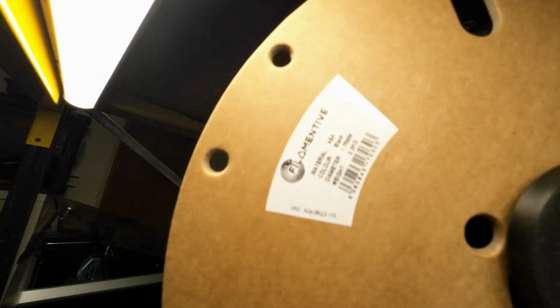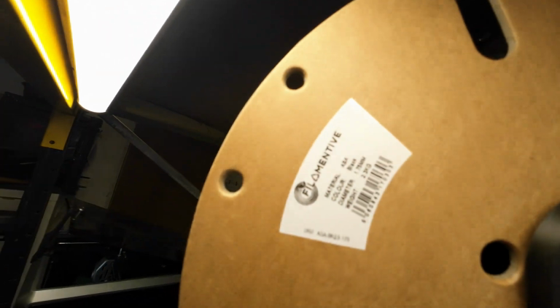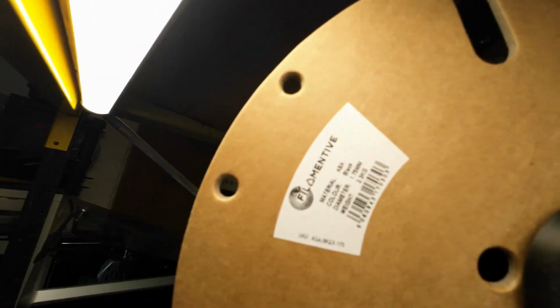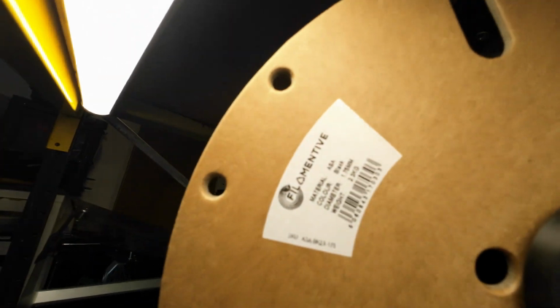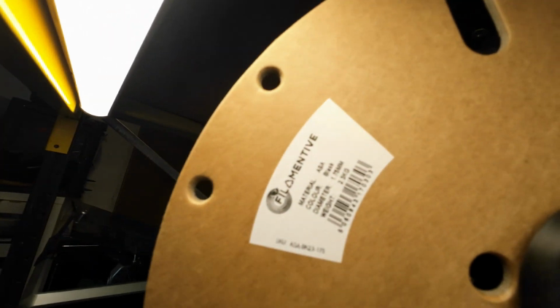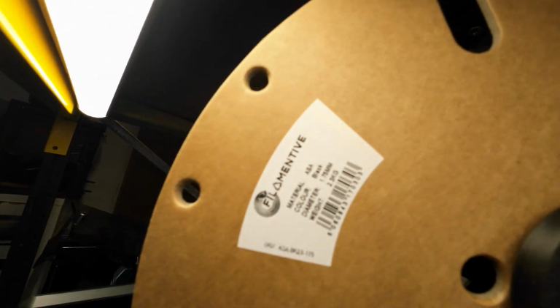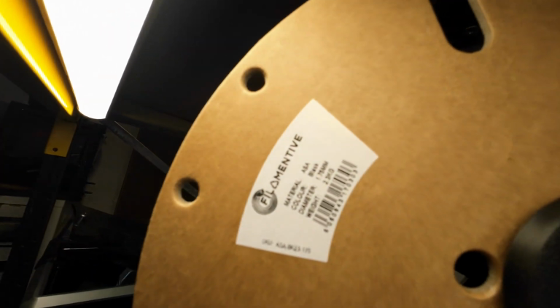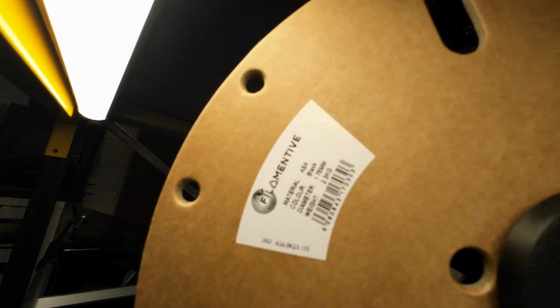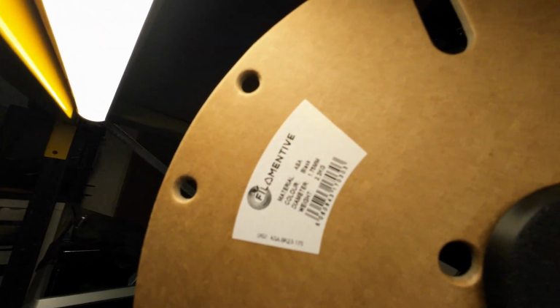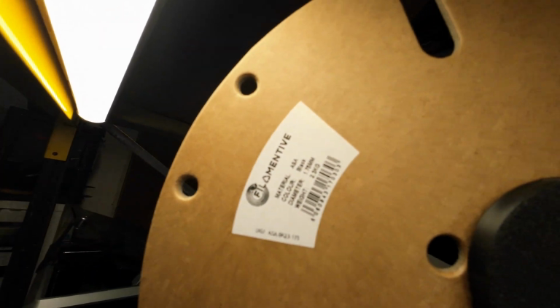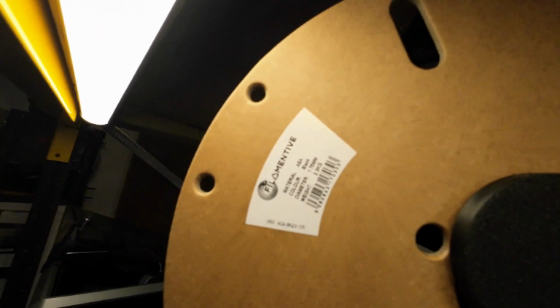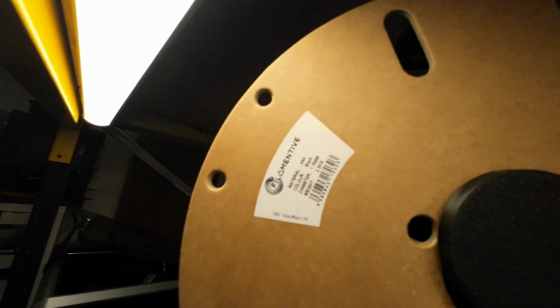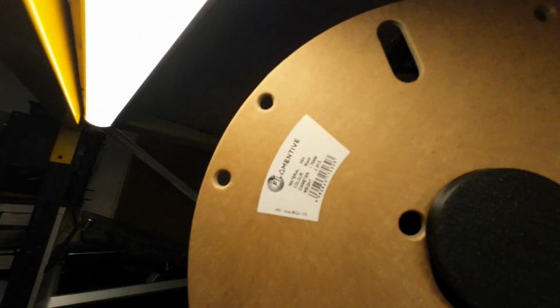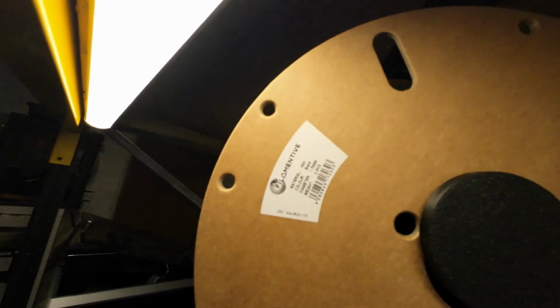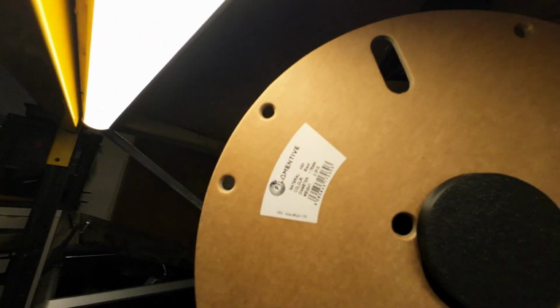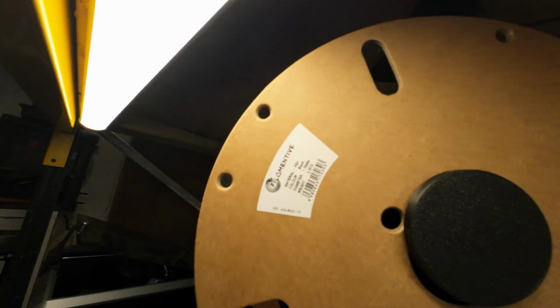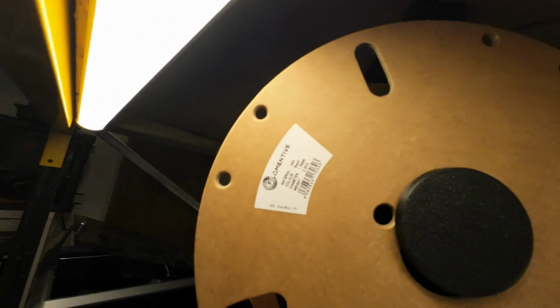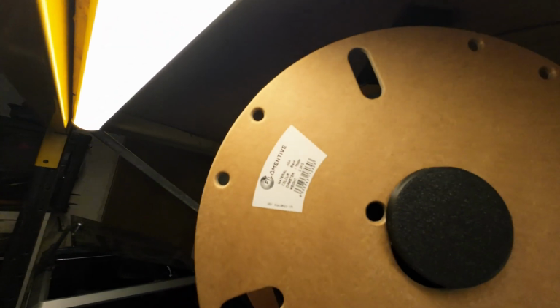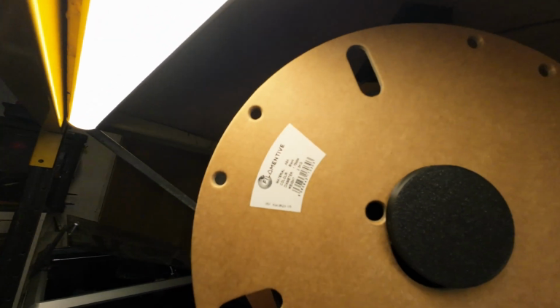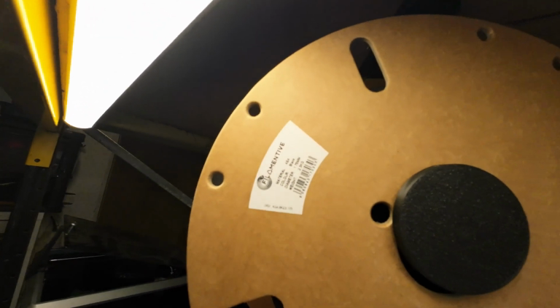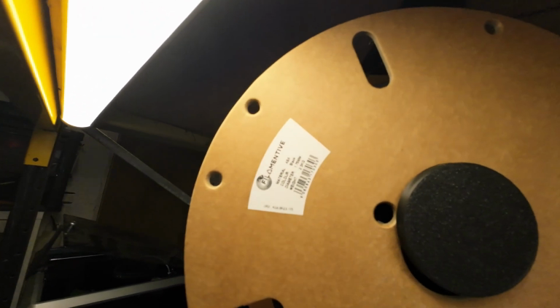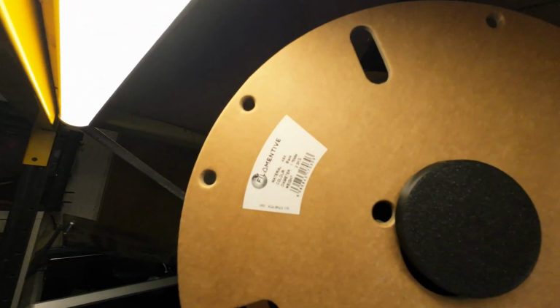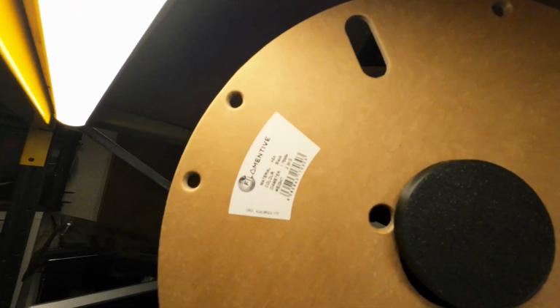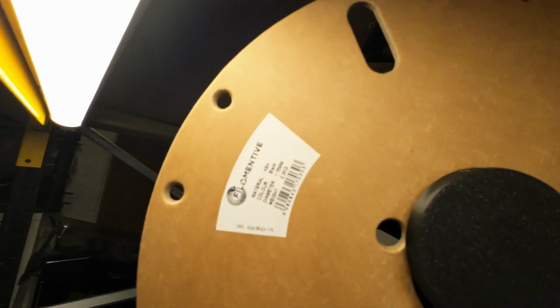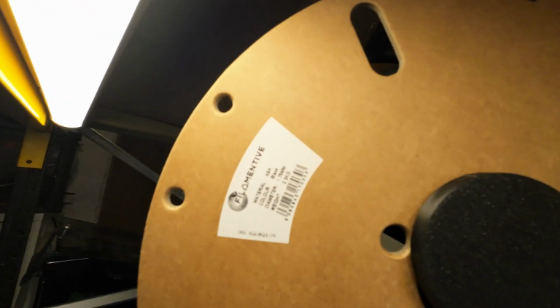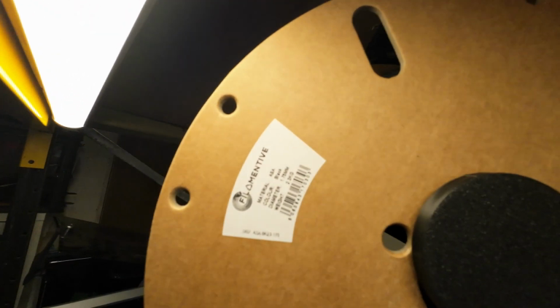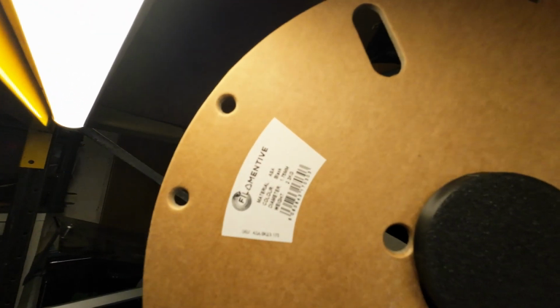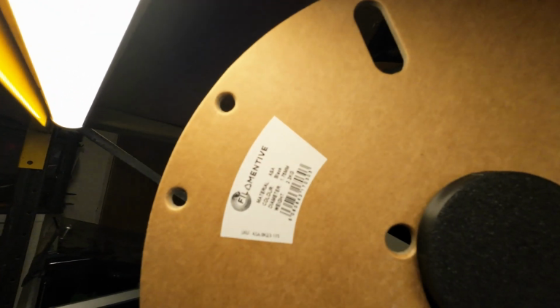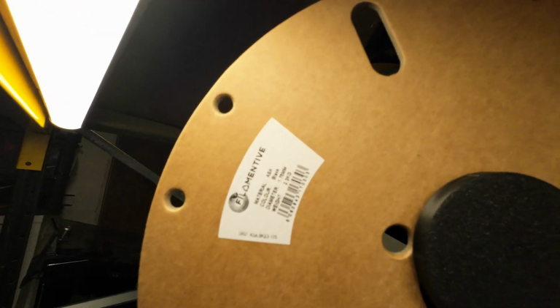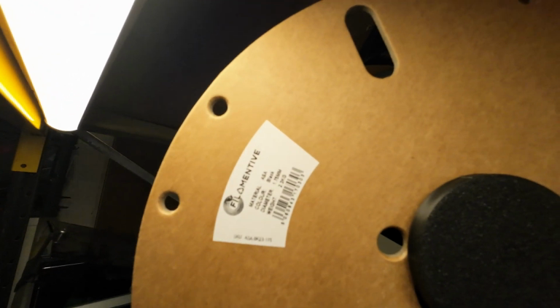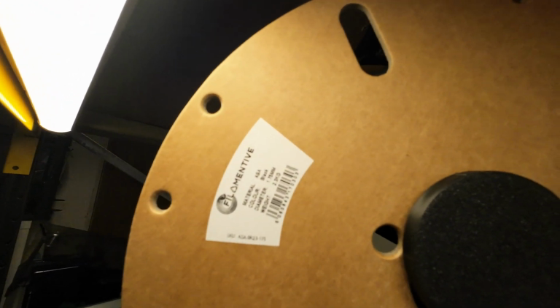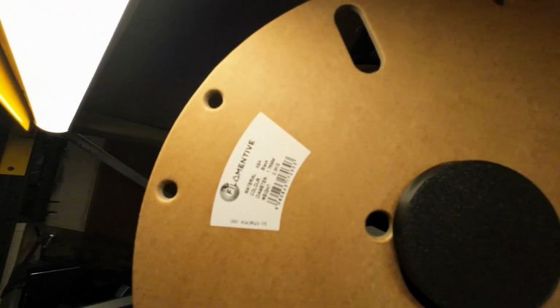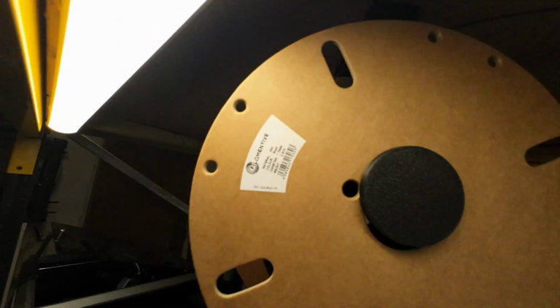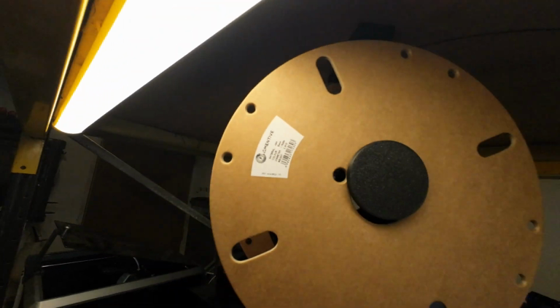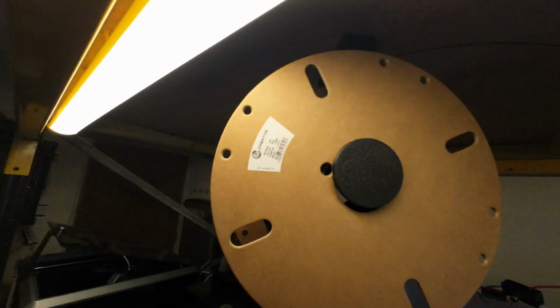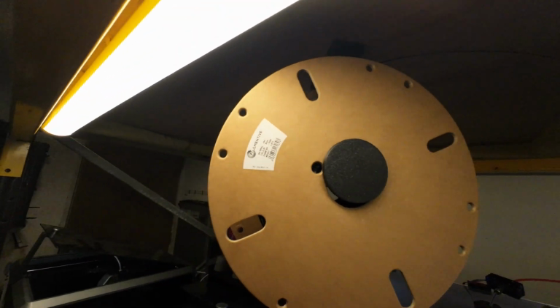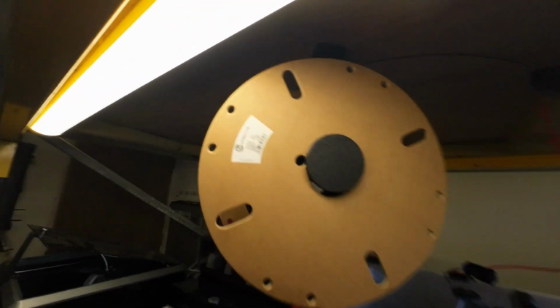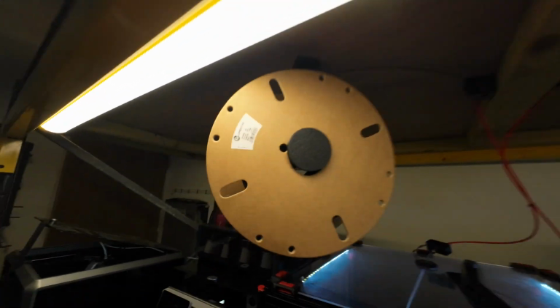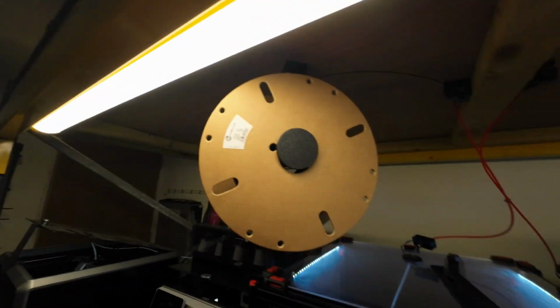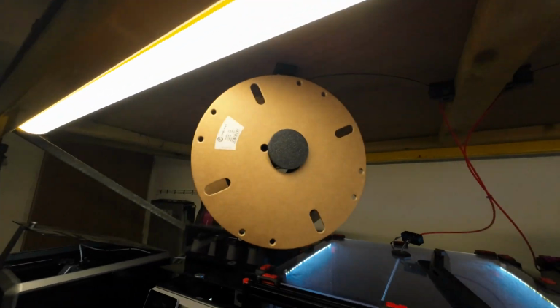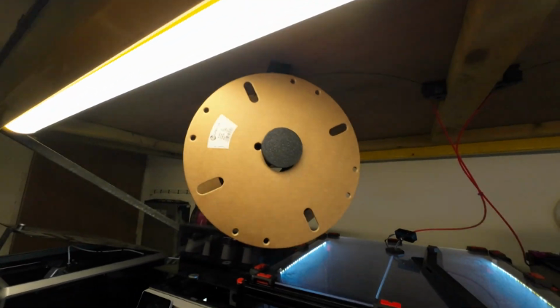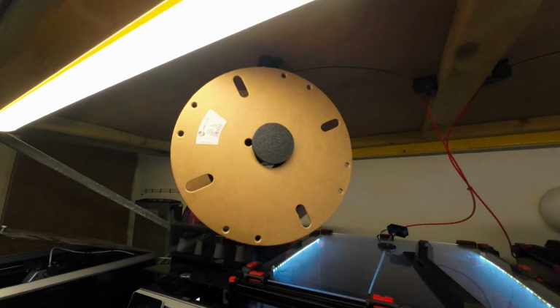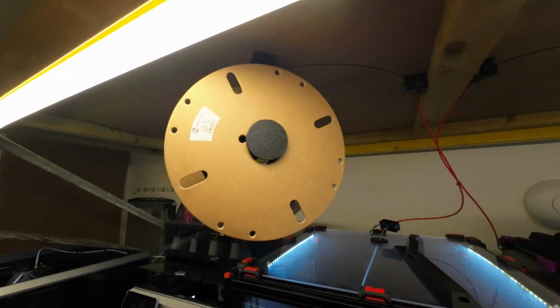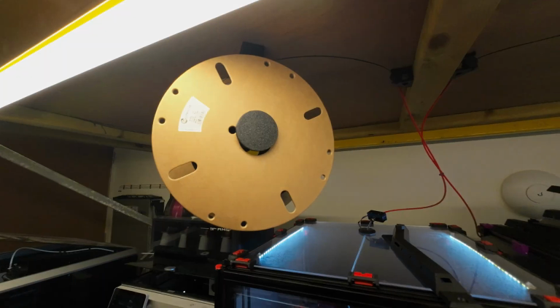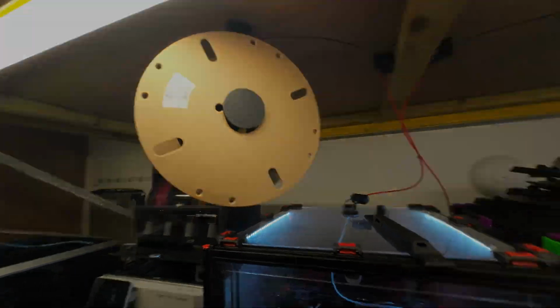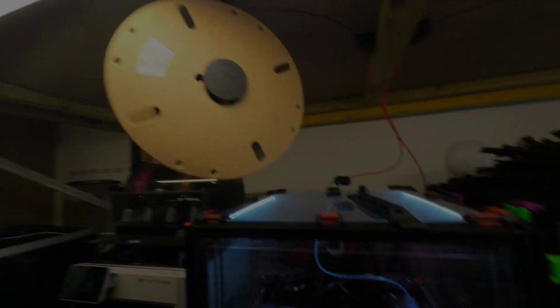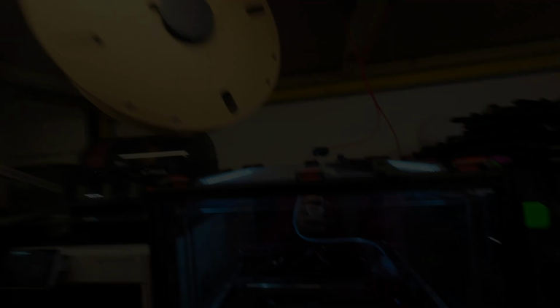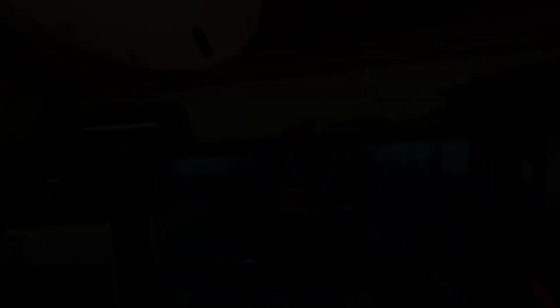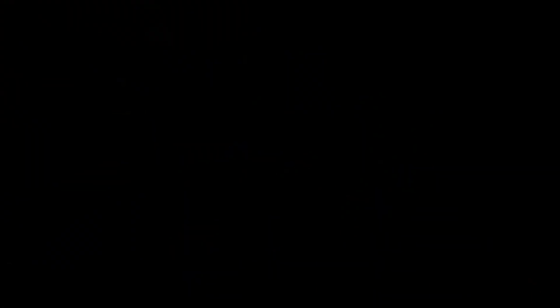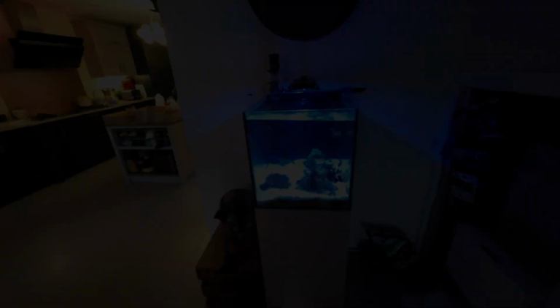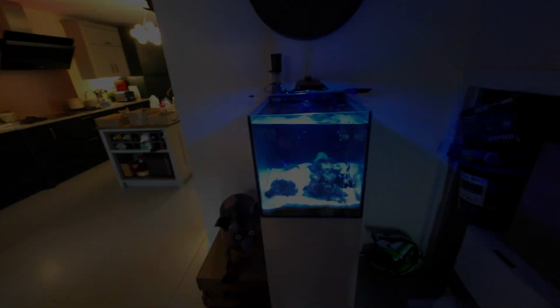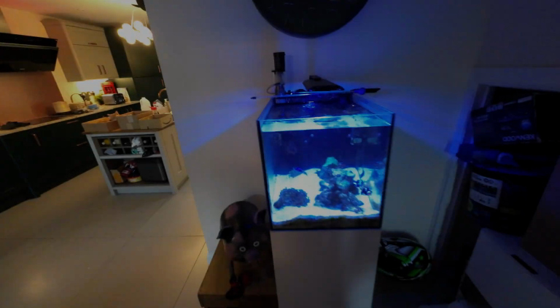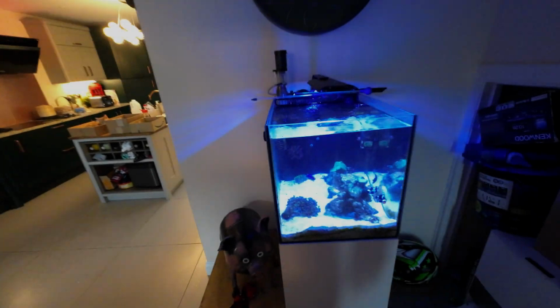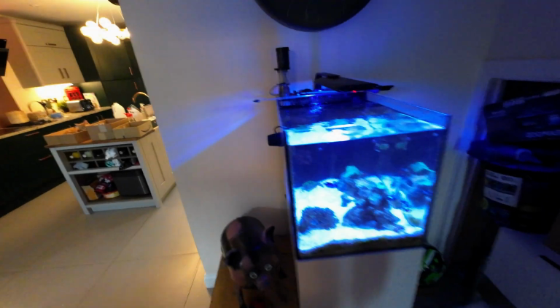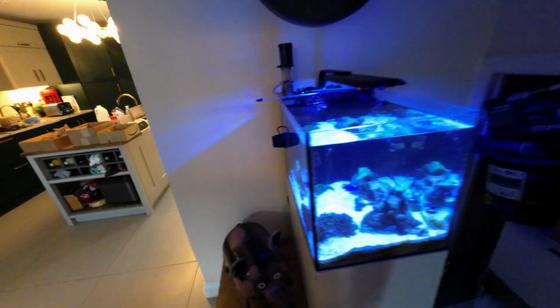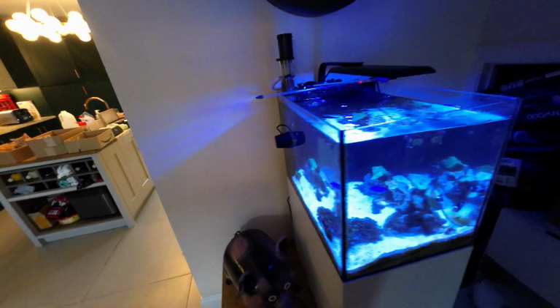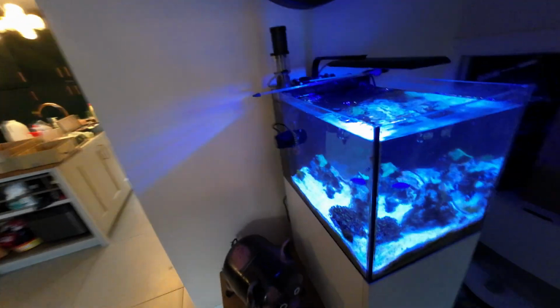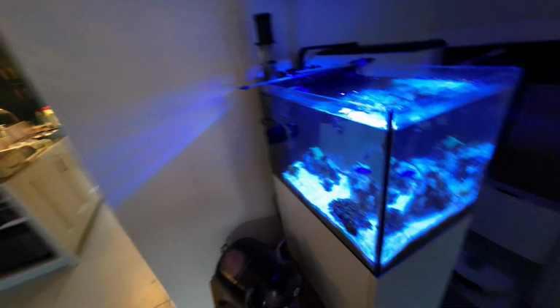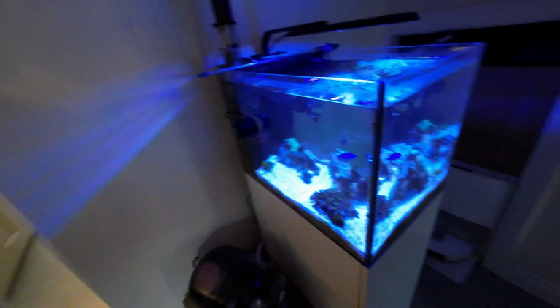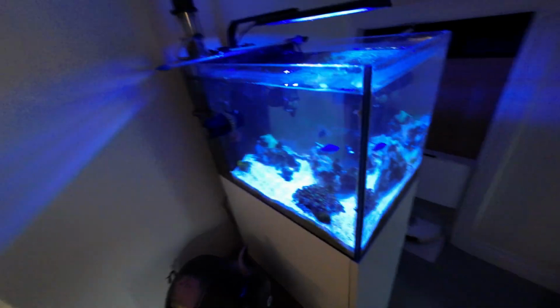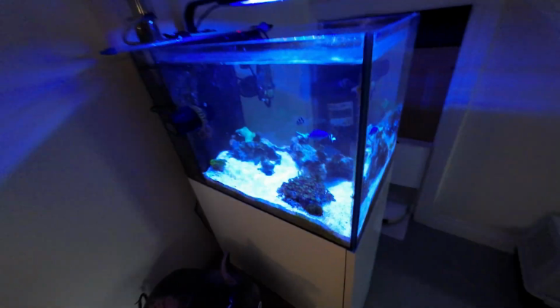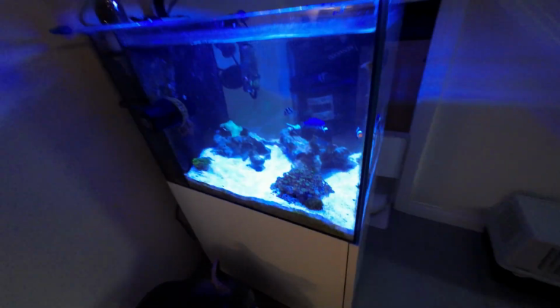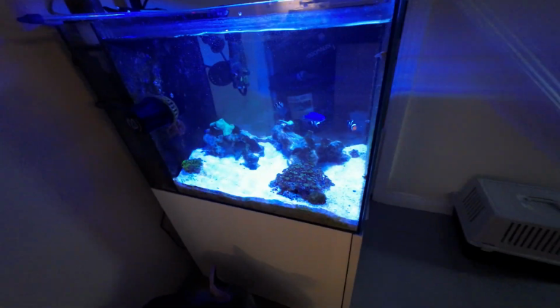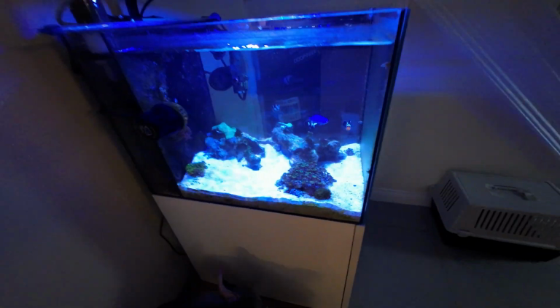The filament from these guys — Filamentive. Big old spool.